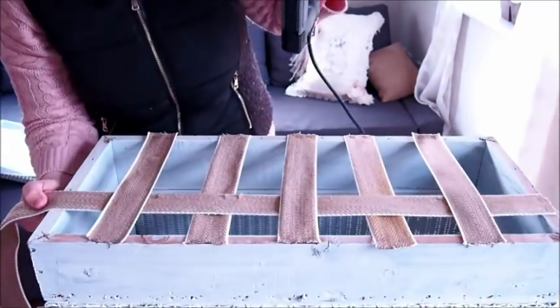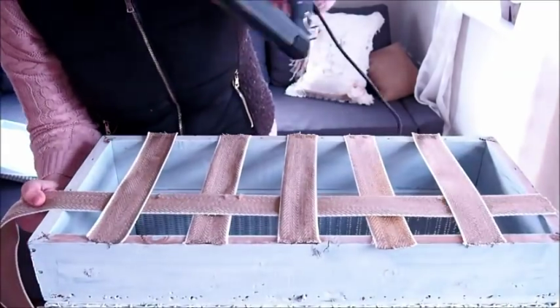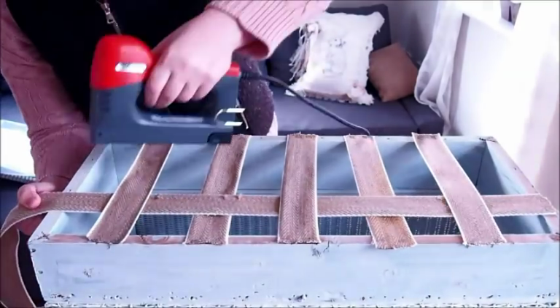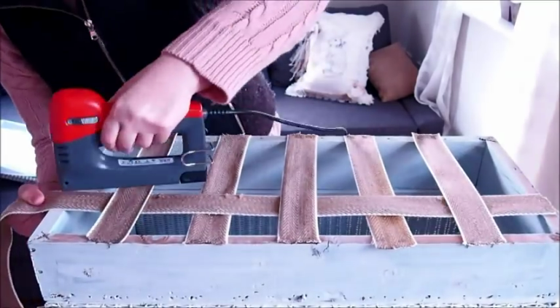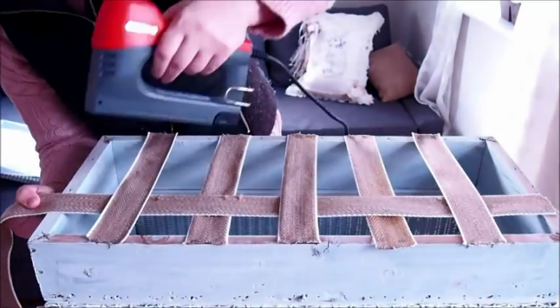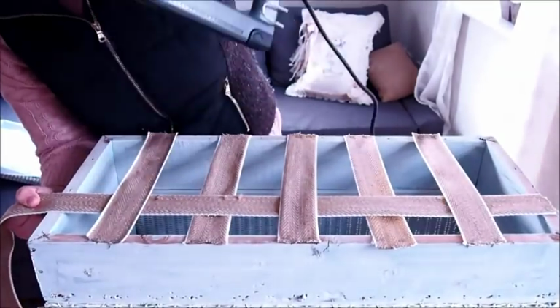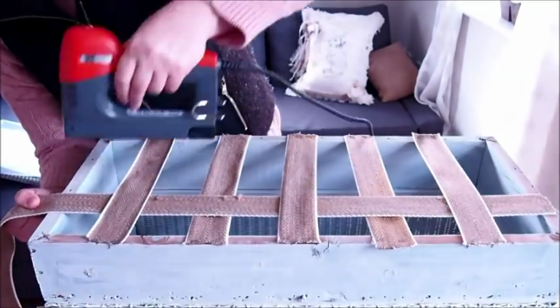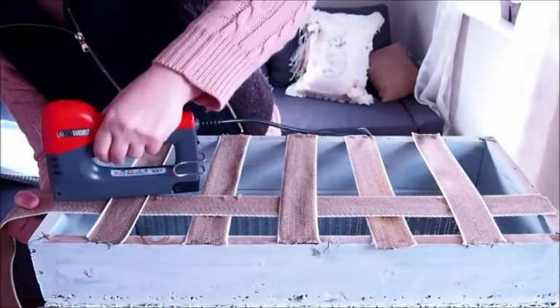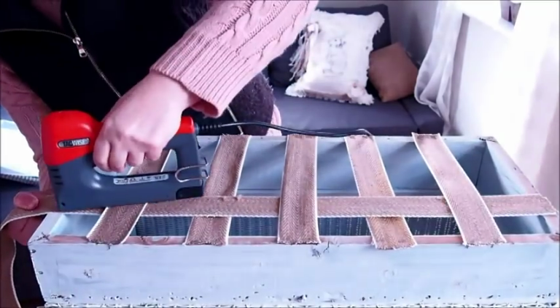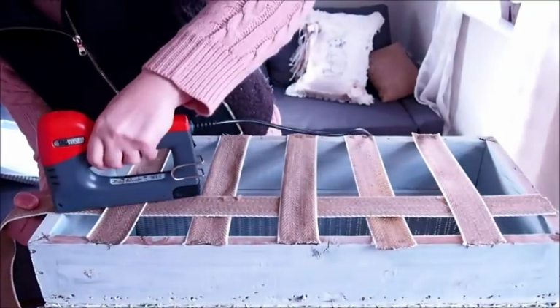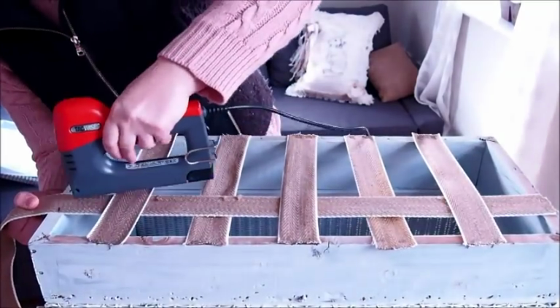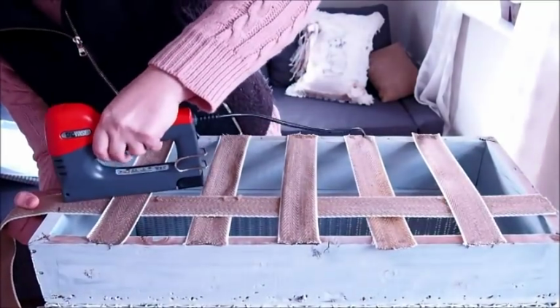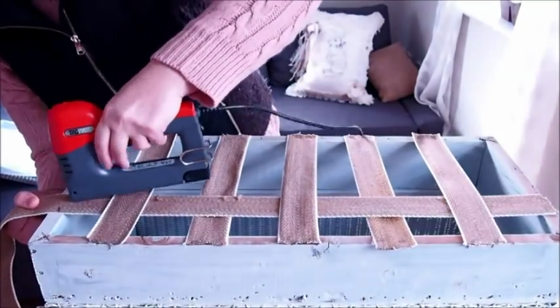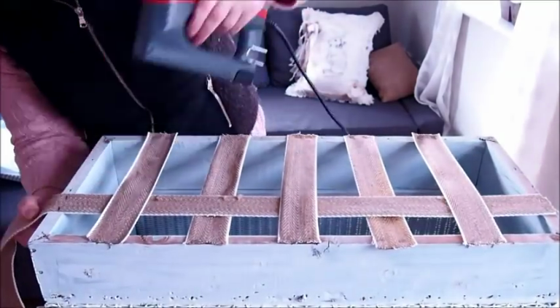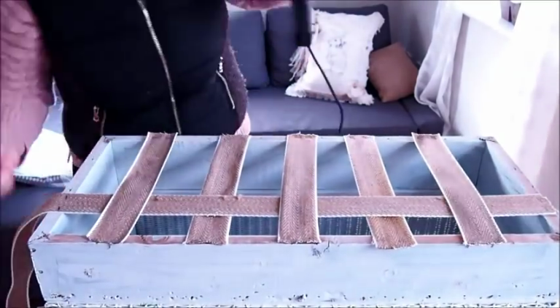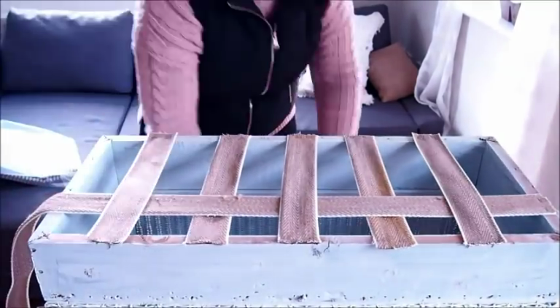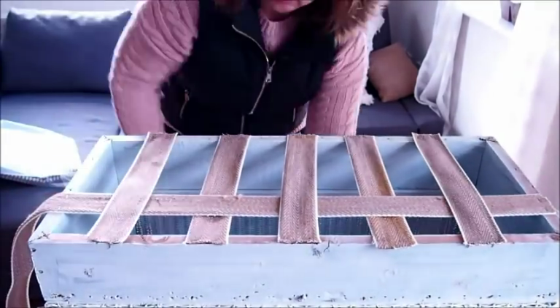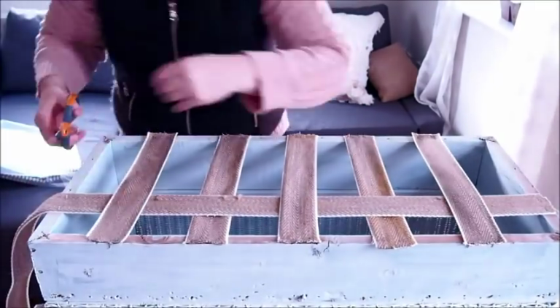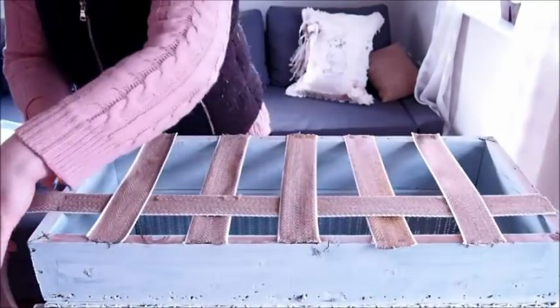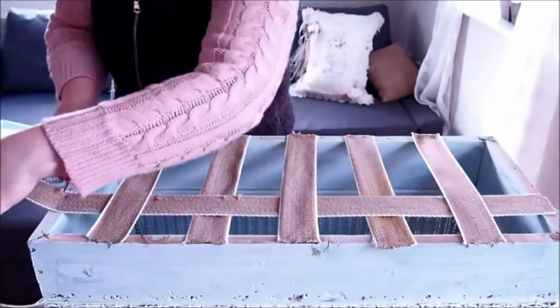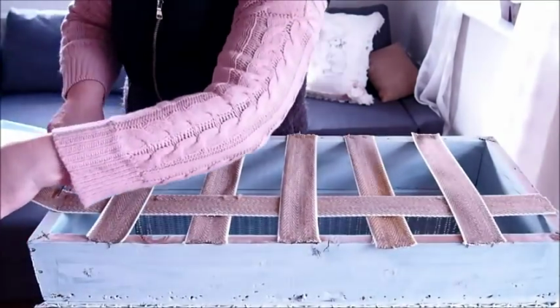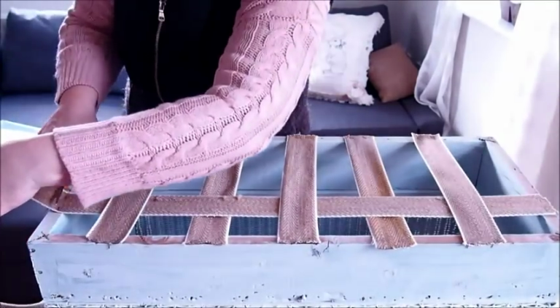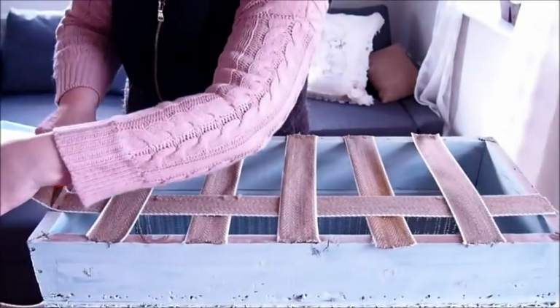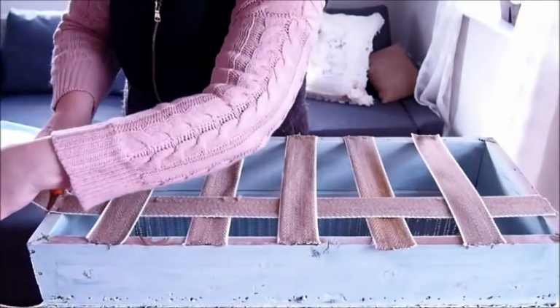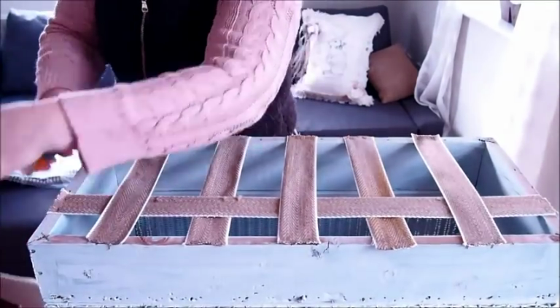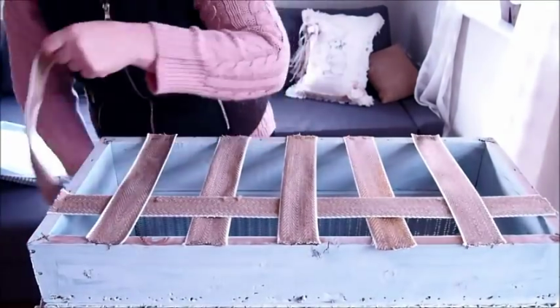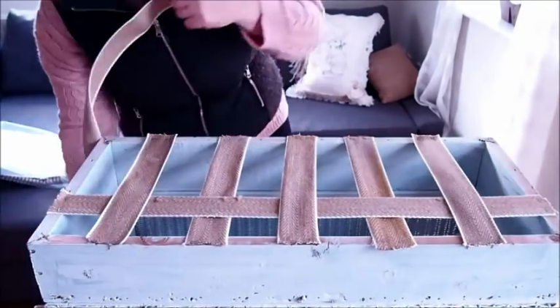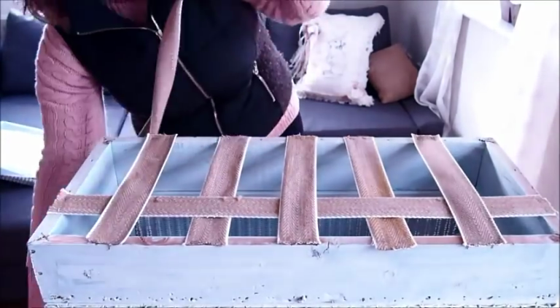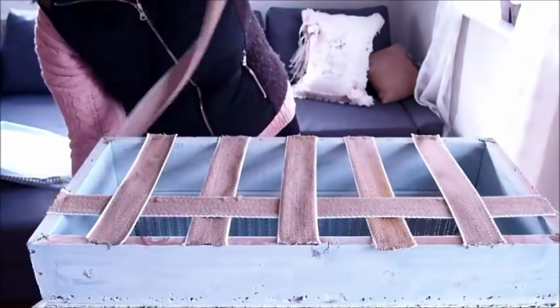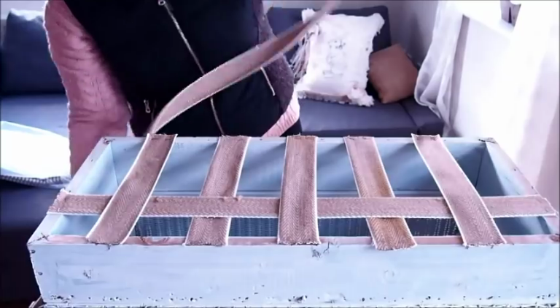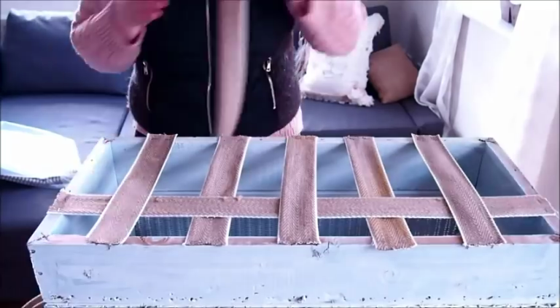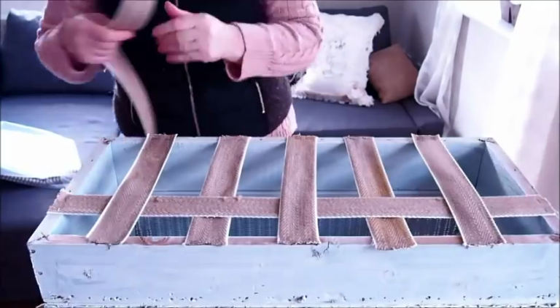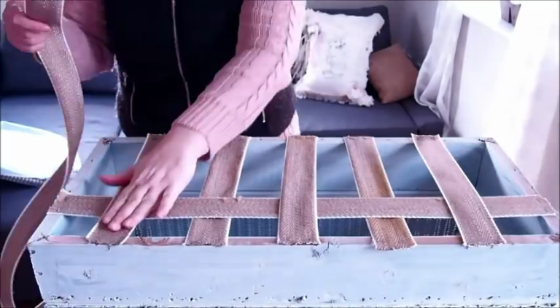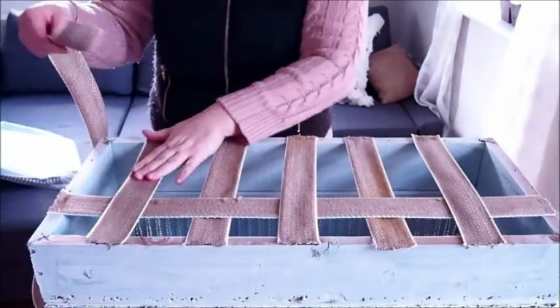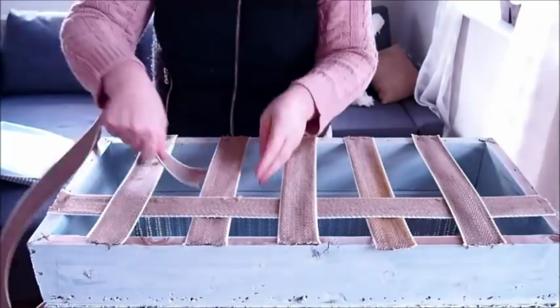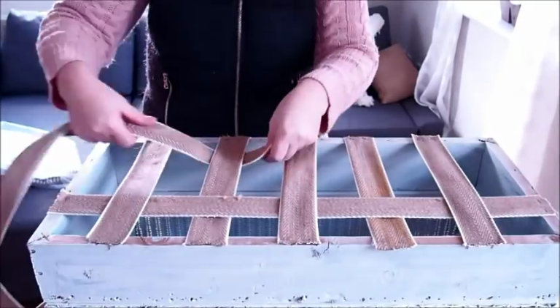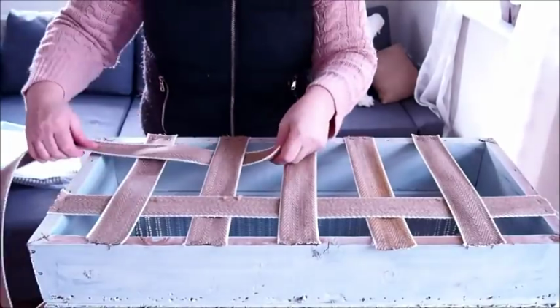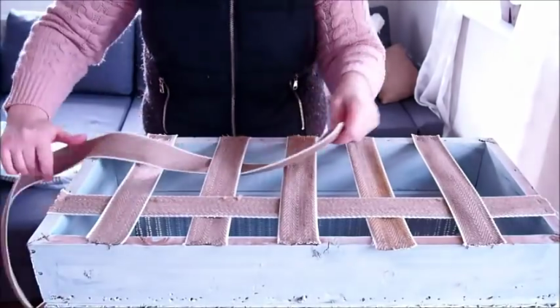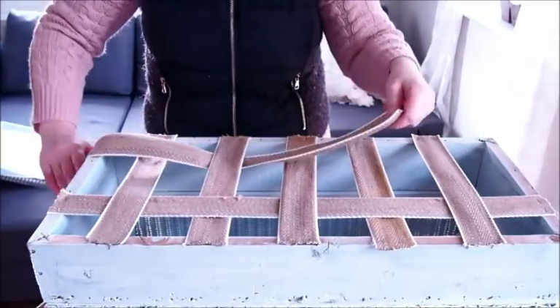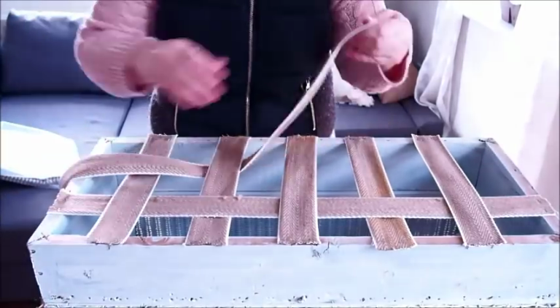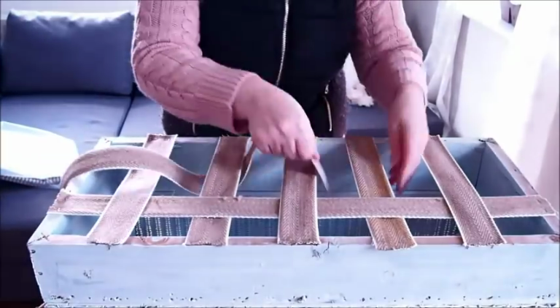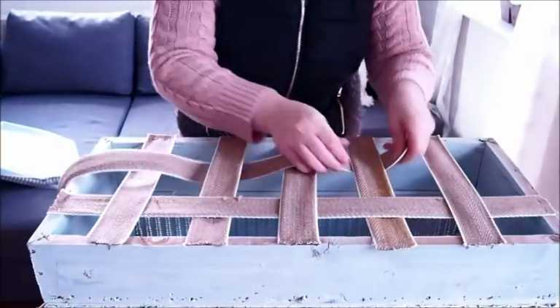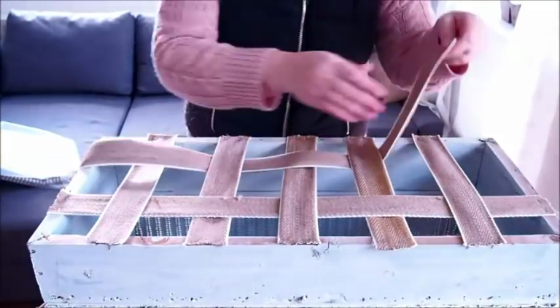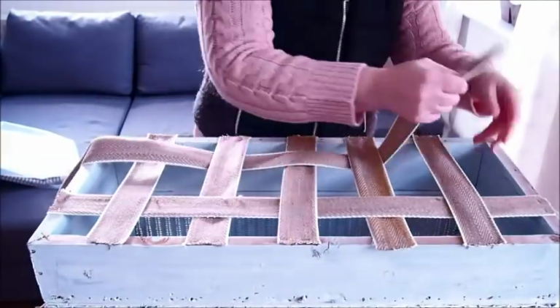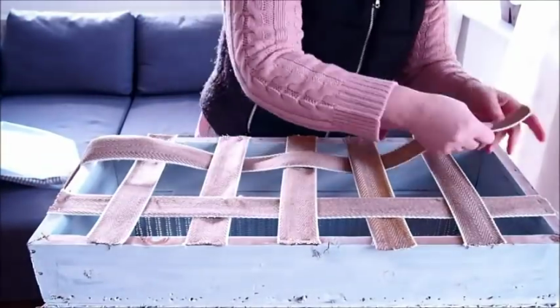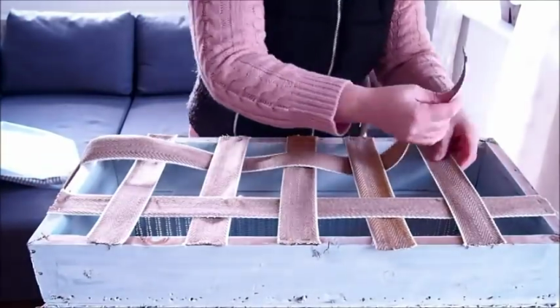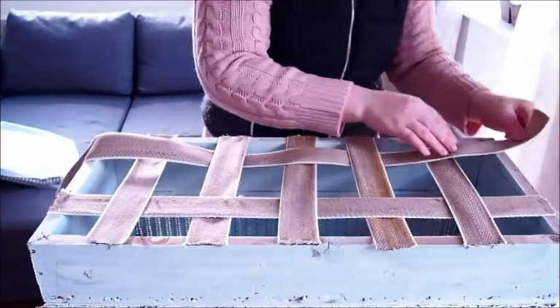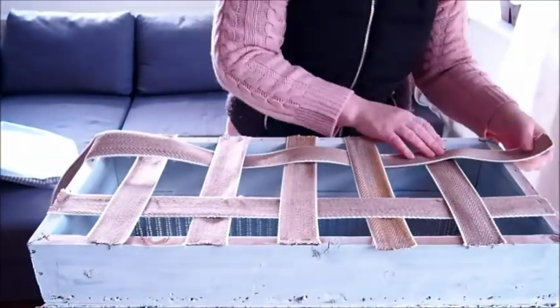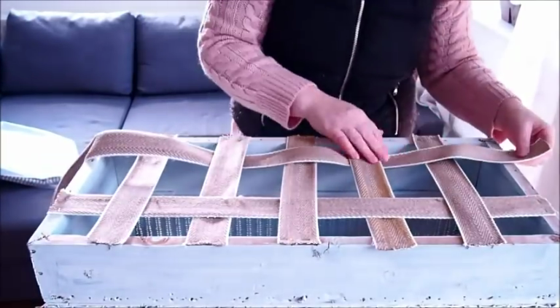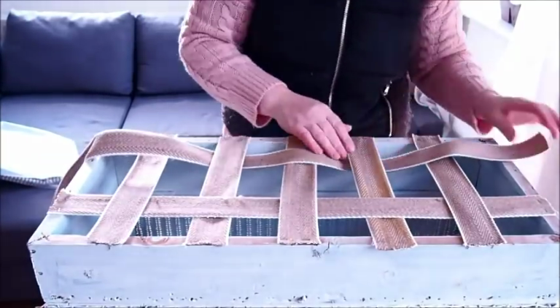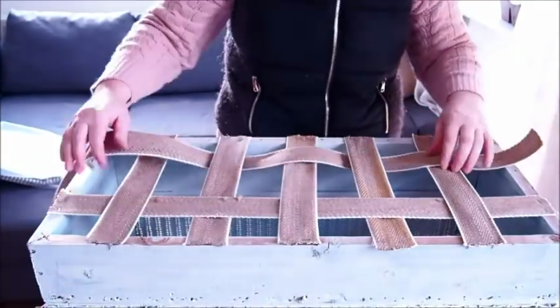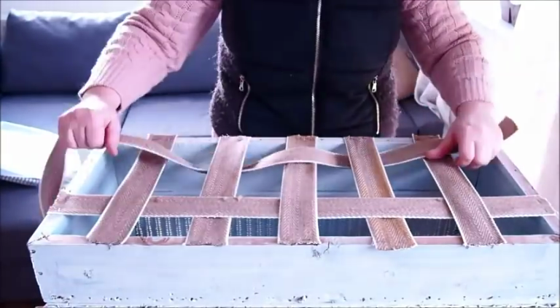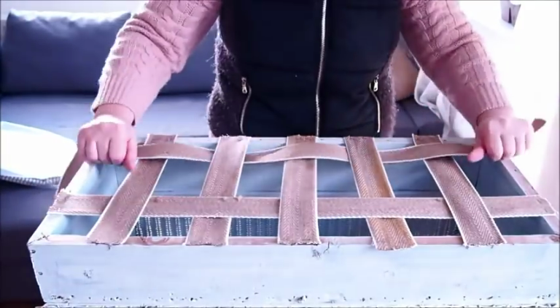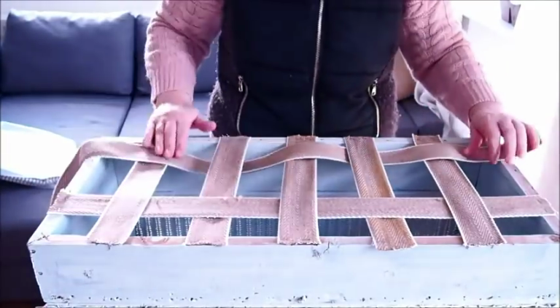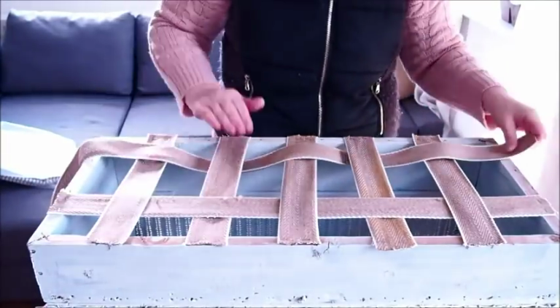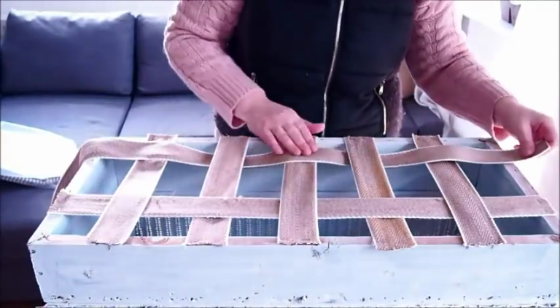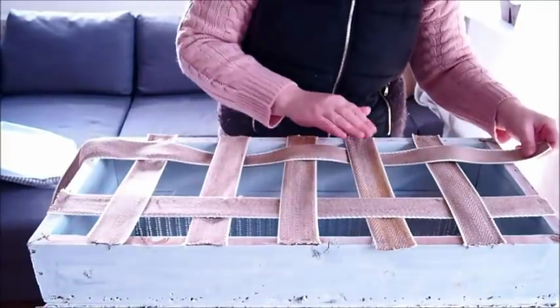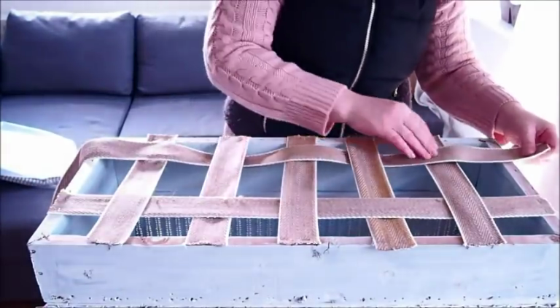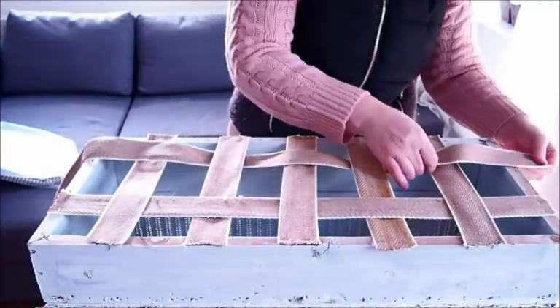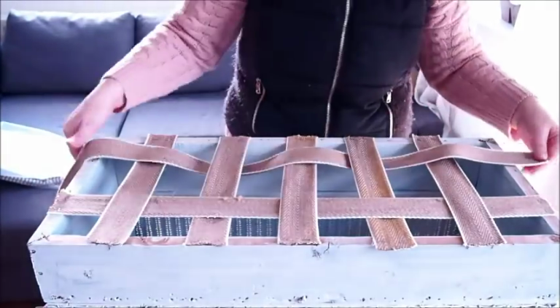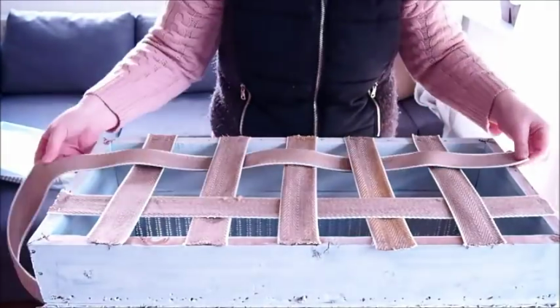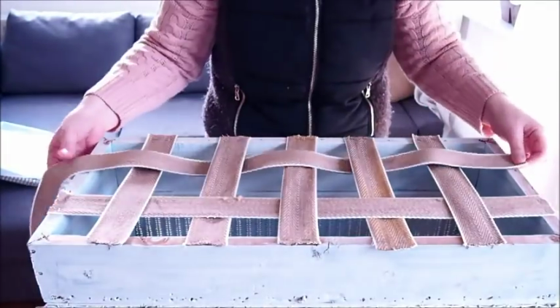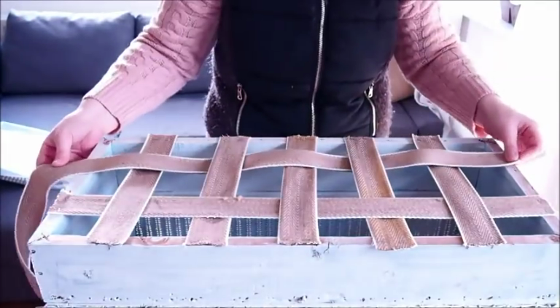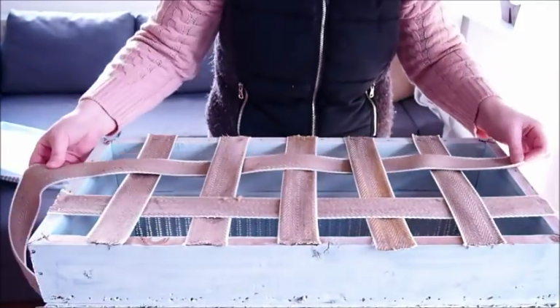Next I'm weaving a couple of lengths through in the opposite direction, just creating a crisscross design.